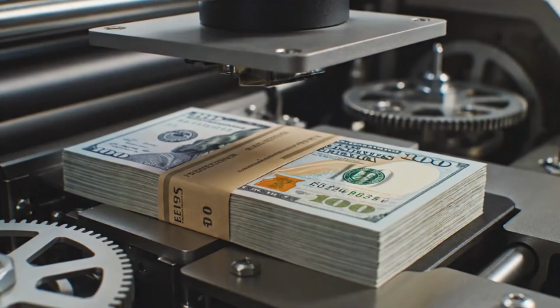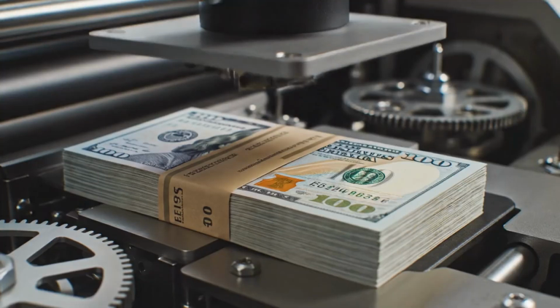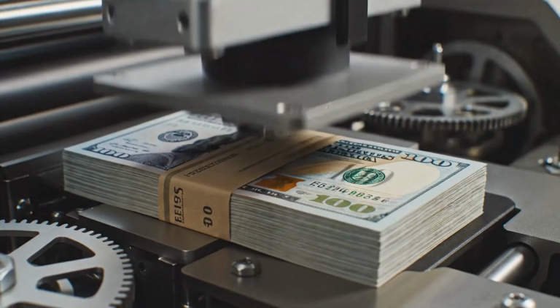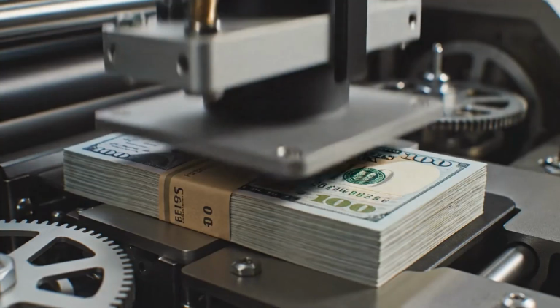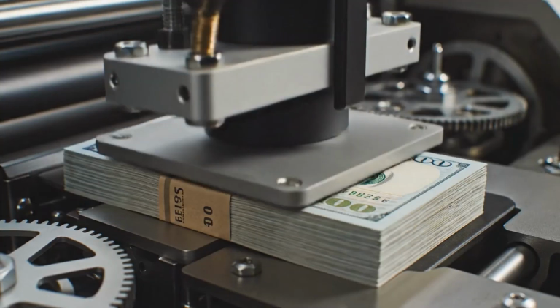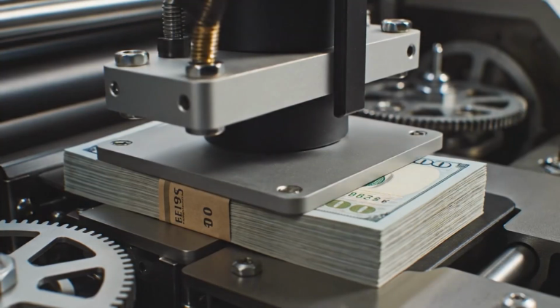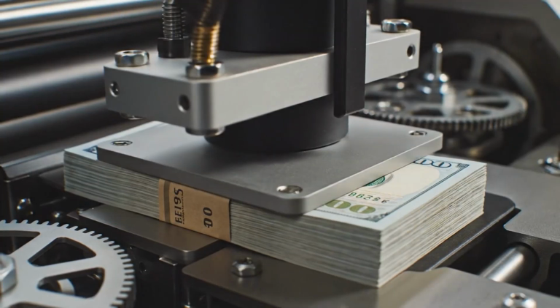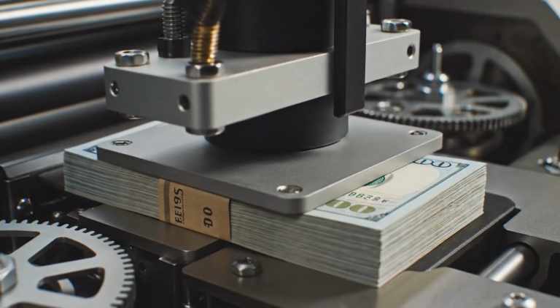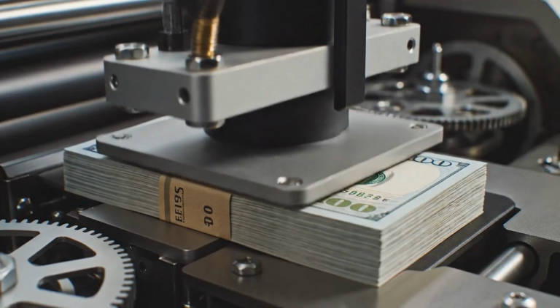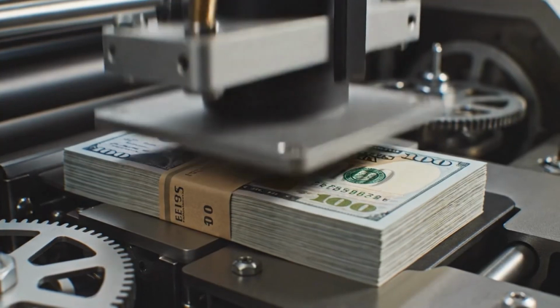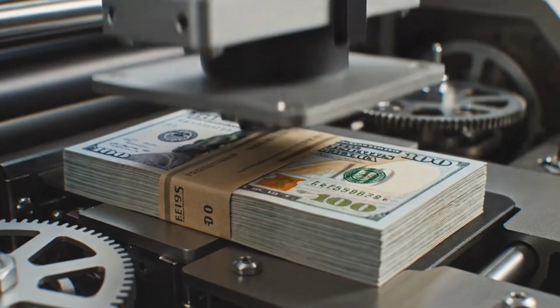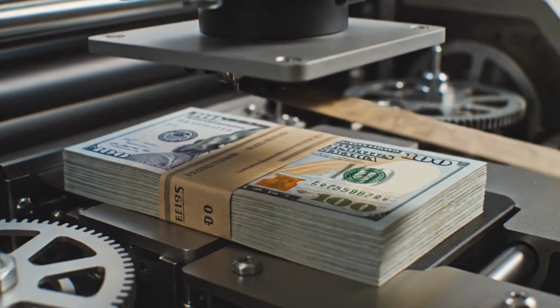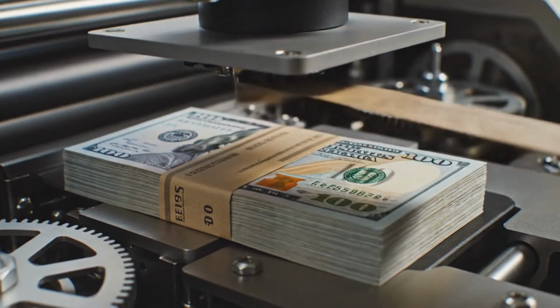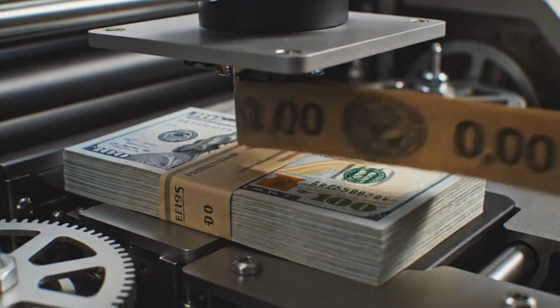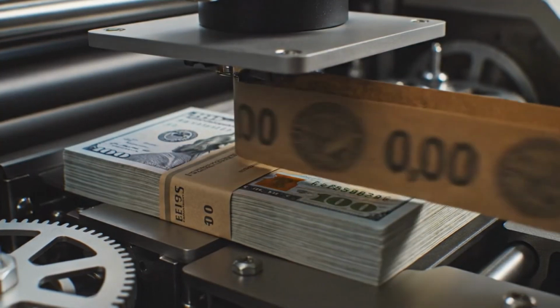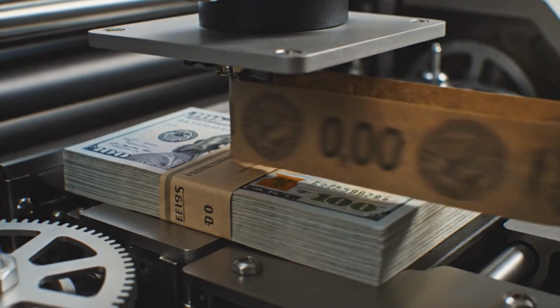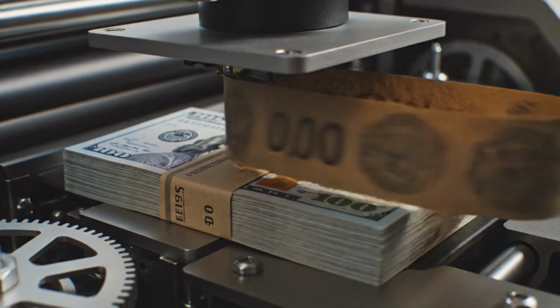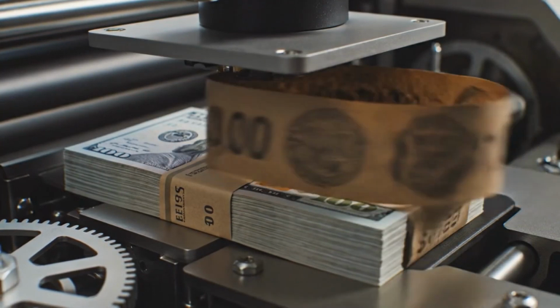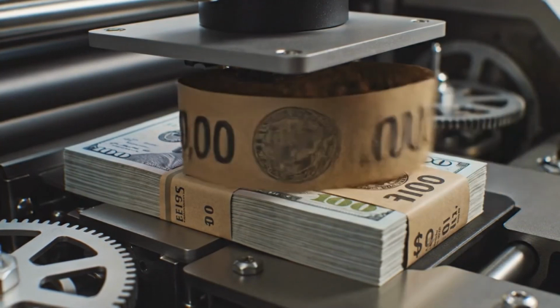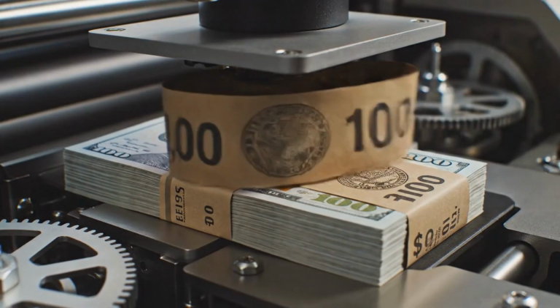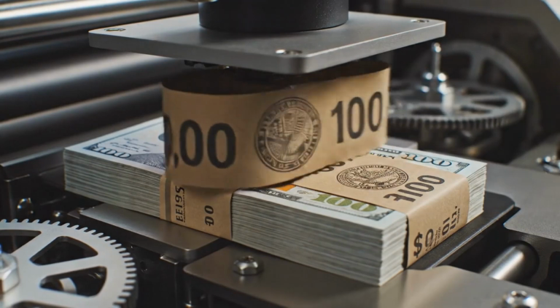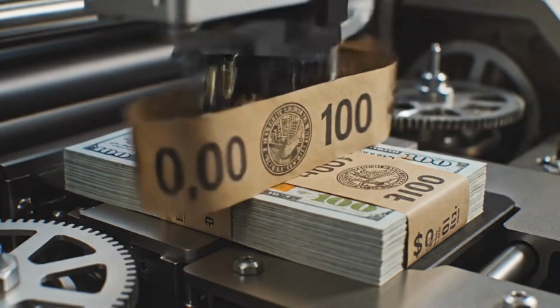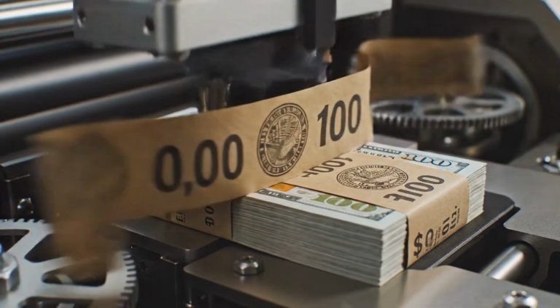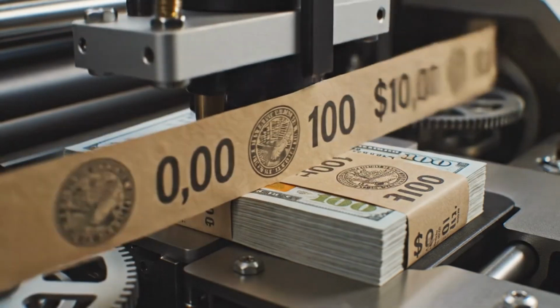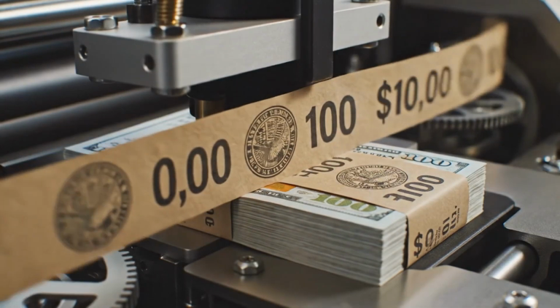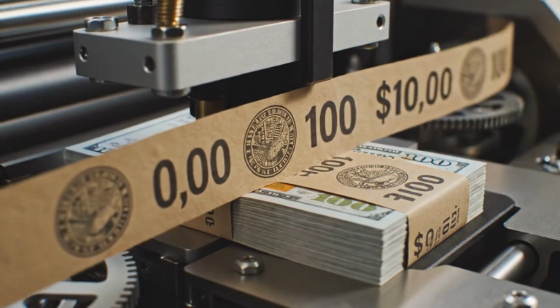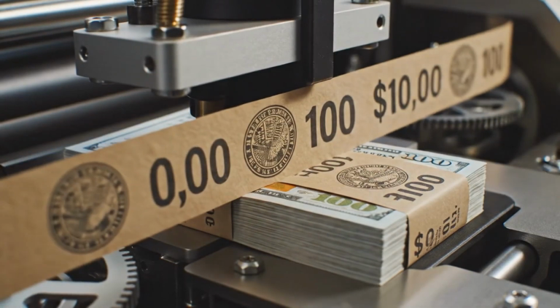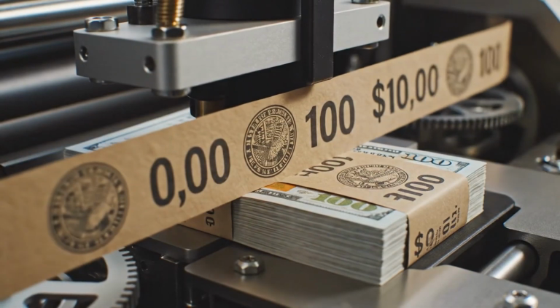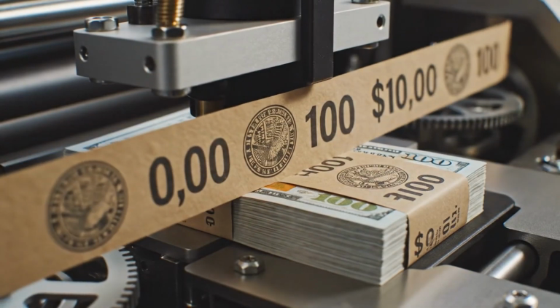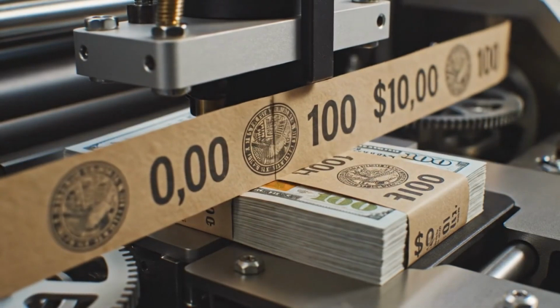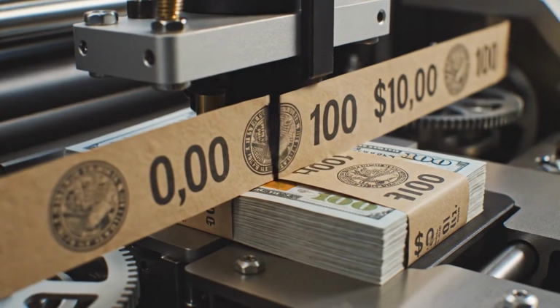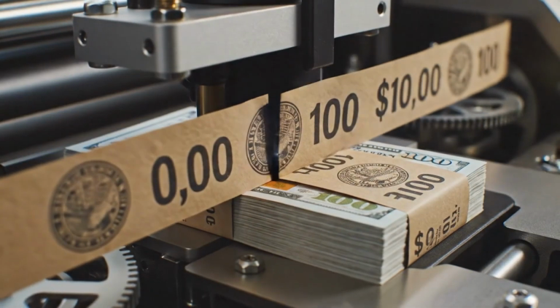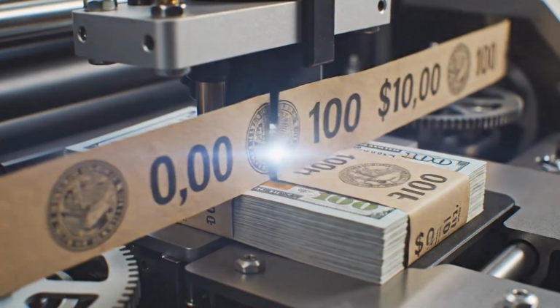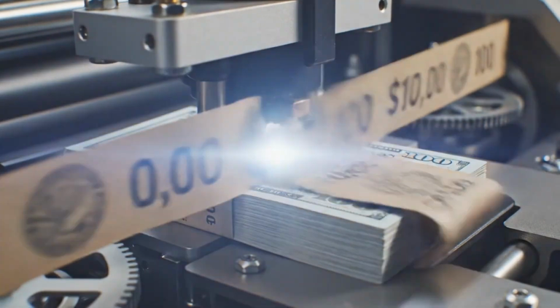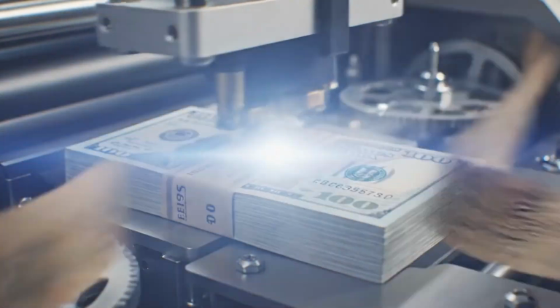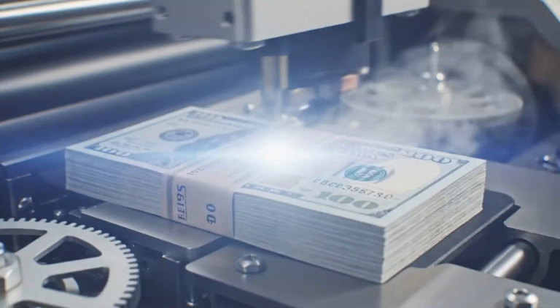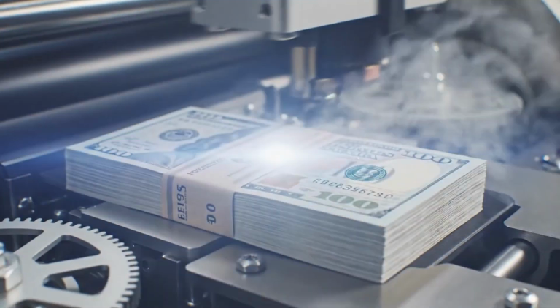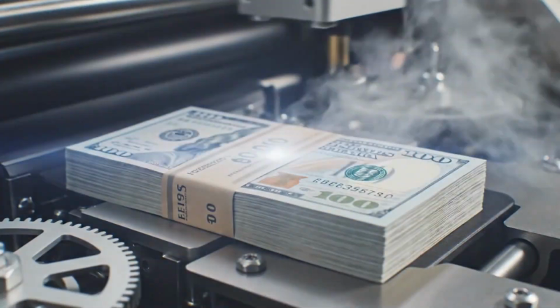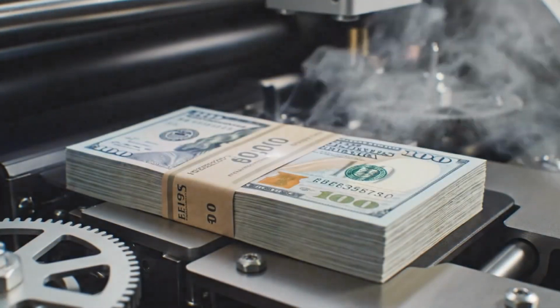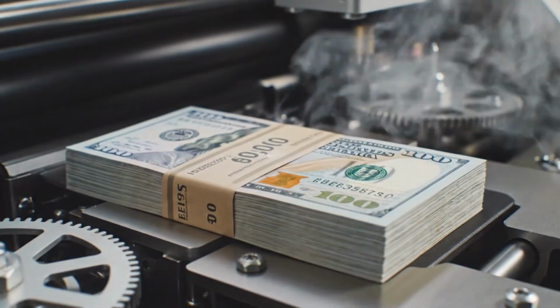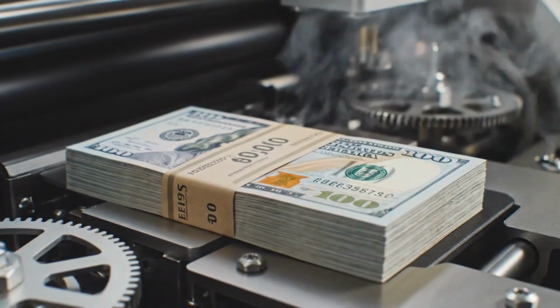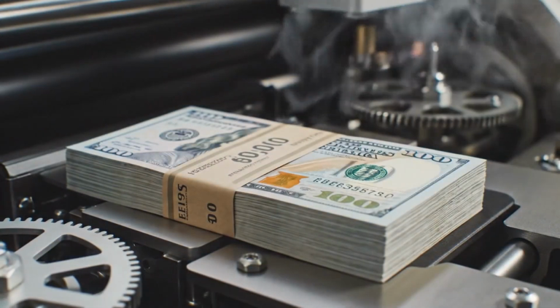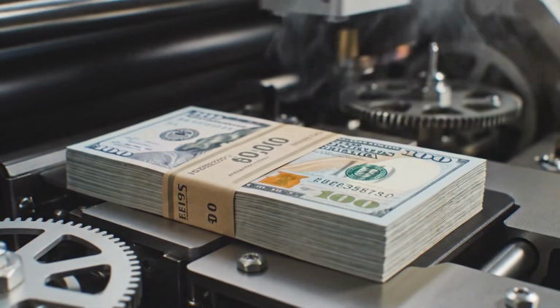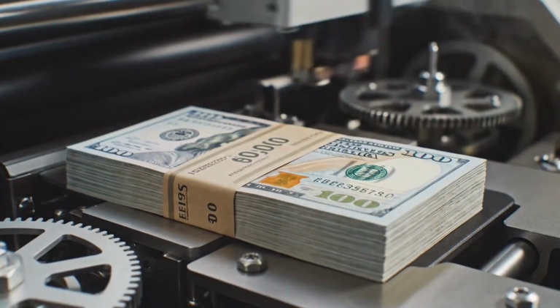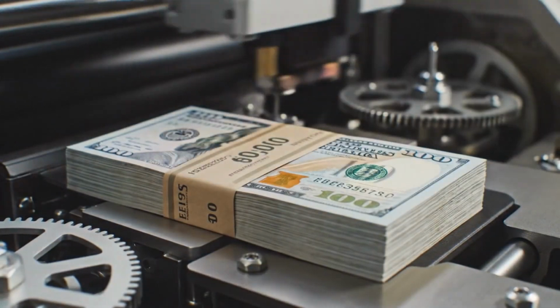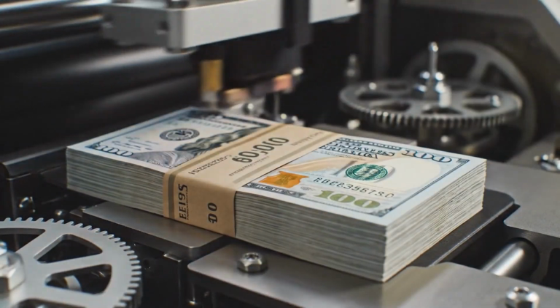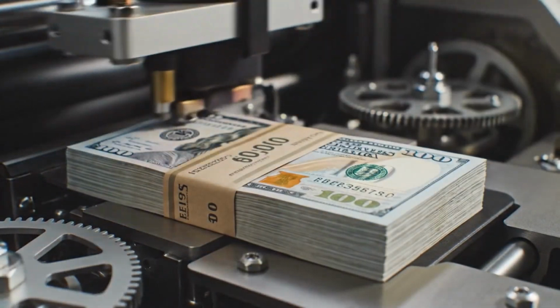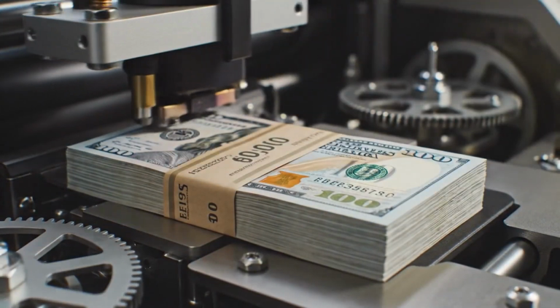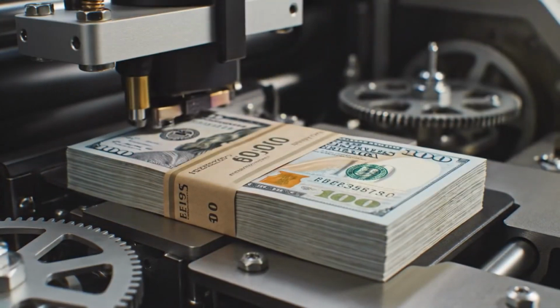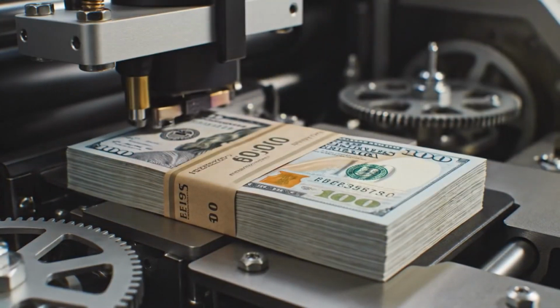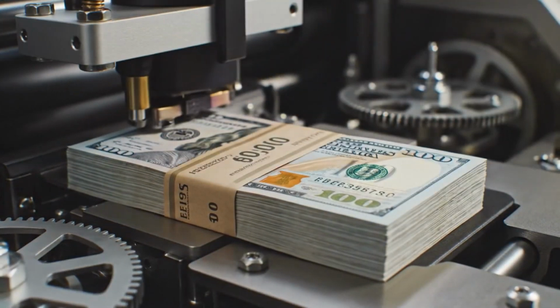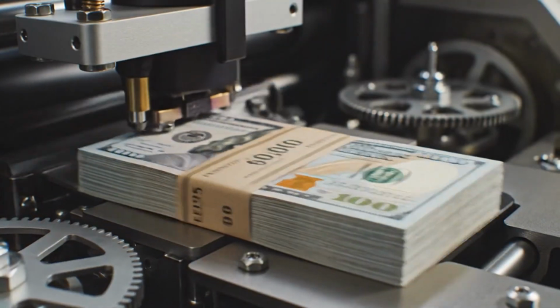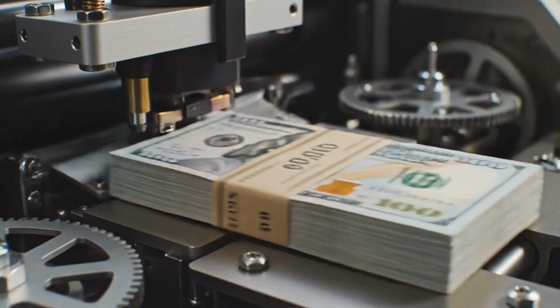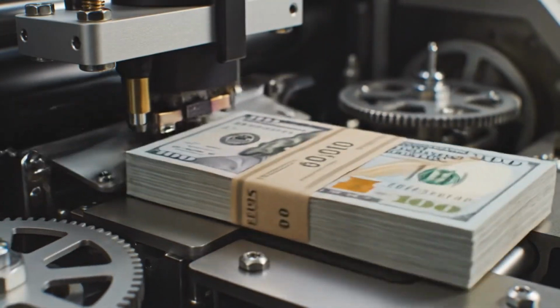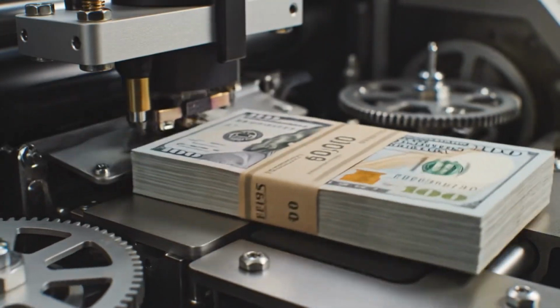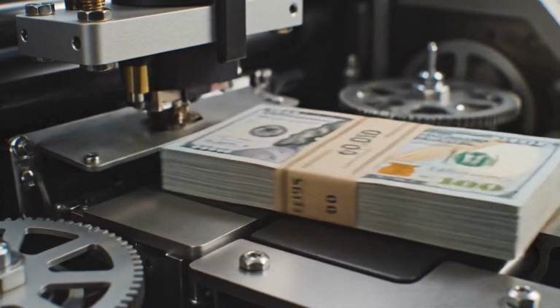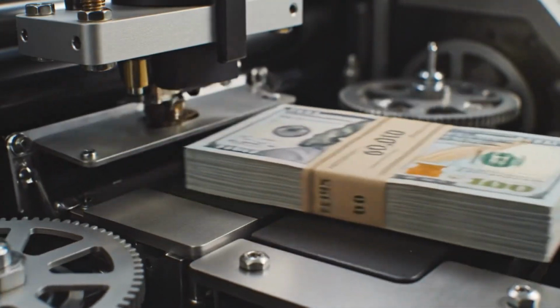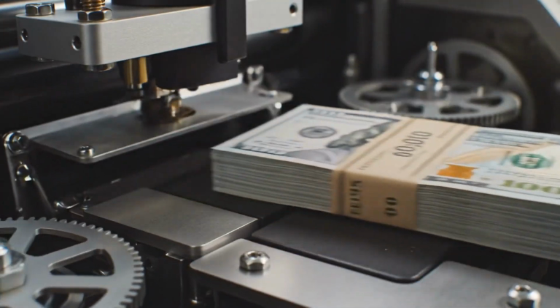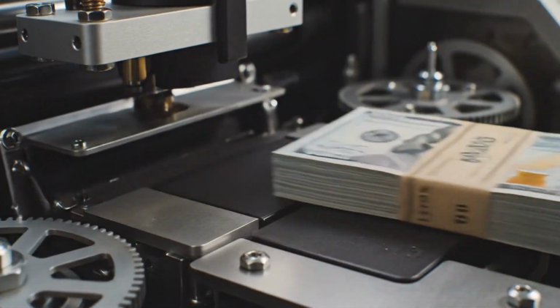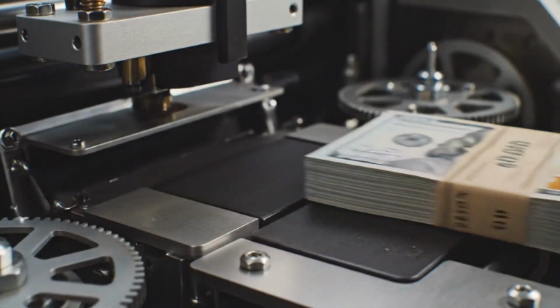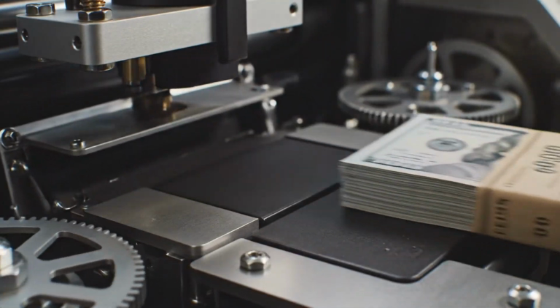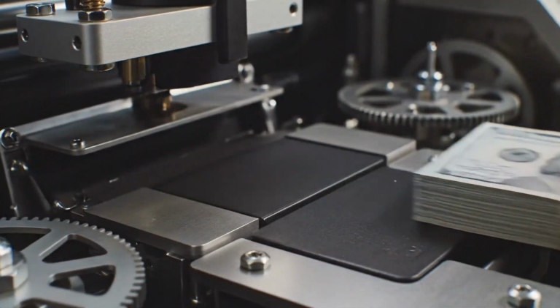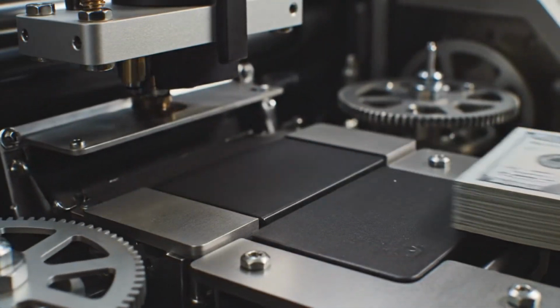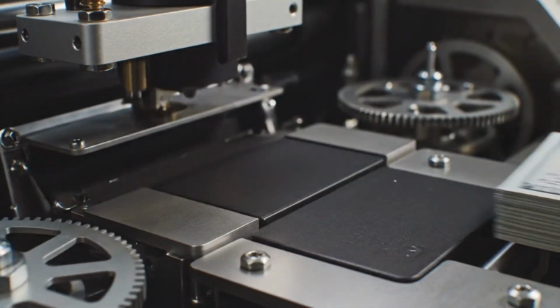Conveyors transport the freshly strapped bundles, now officially labeled and ready for distribution by the Federal Reserve.